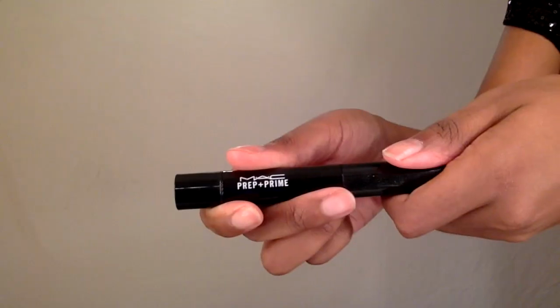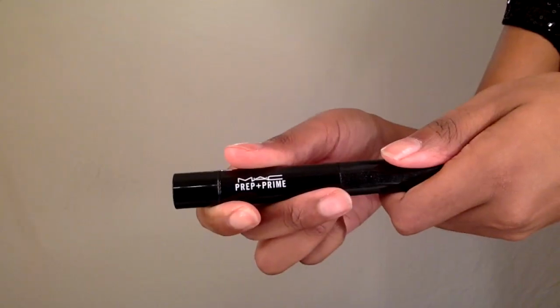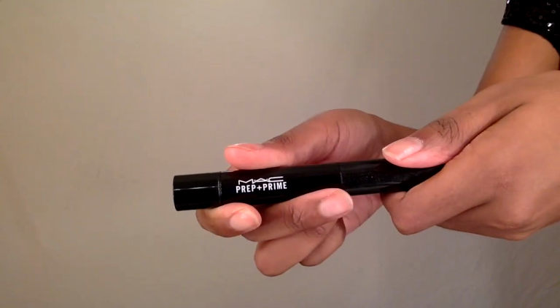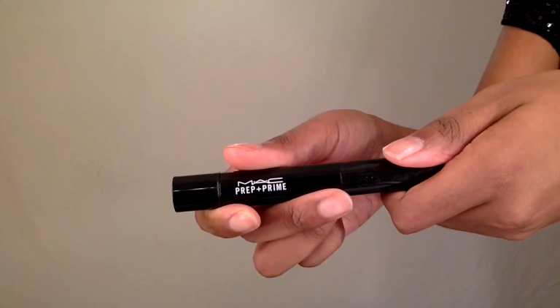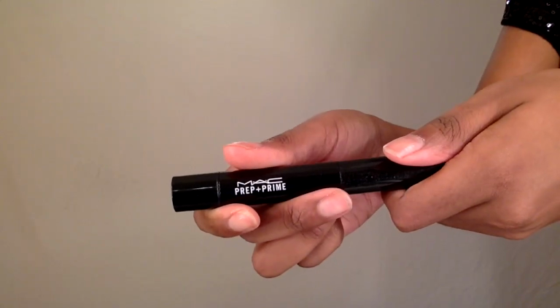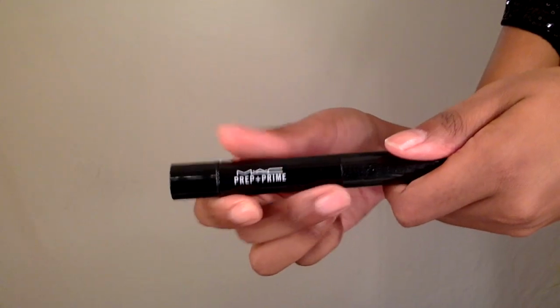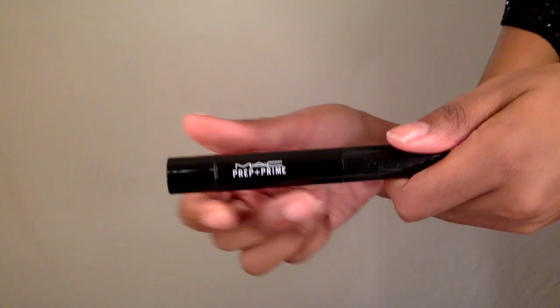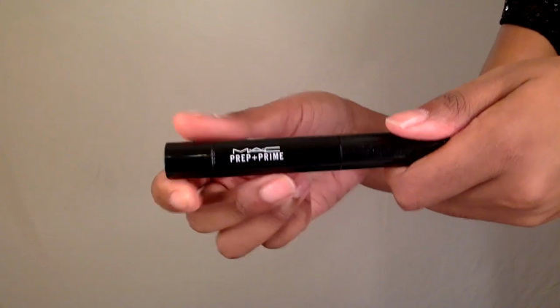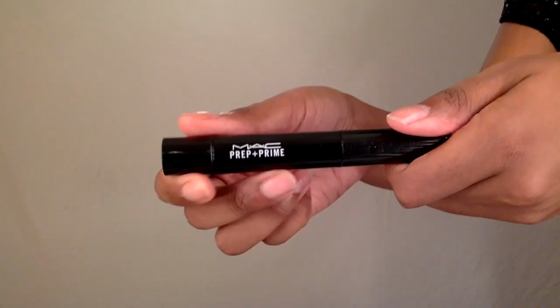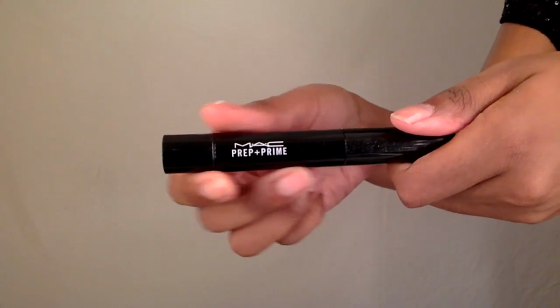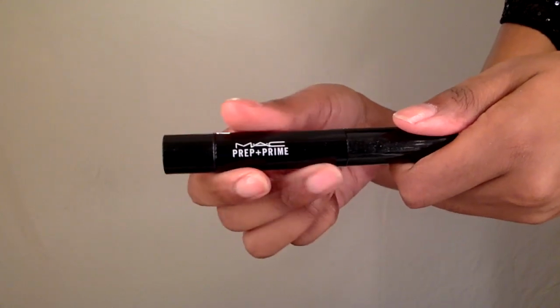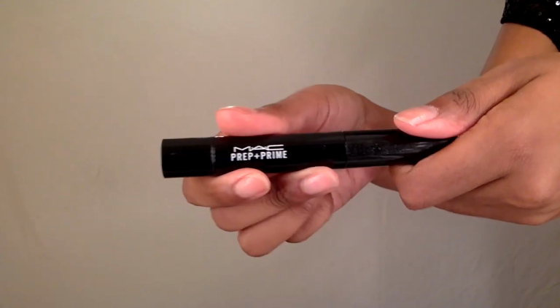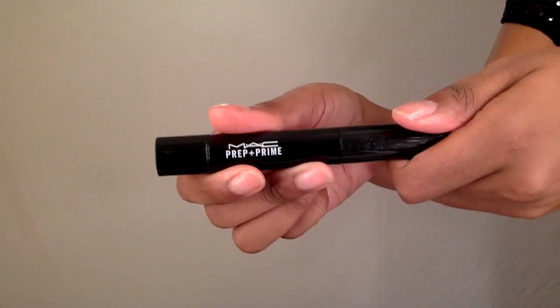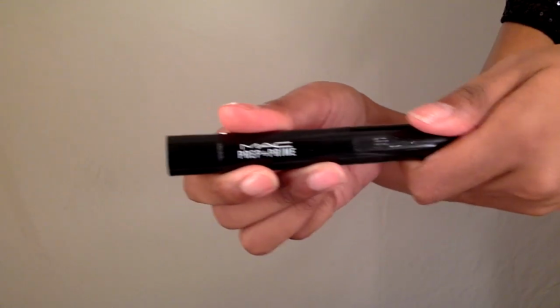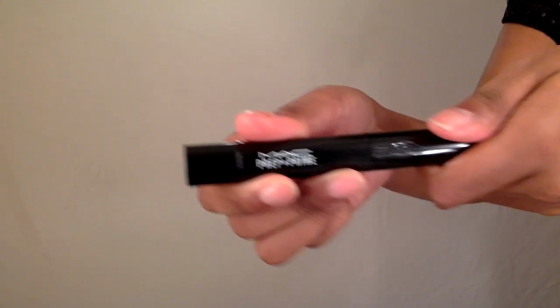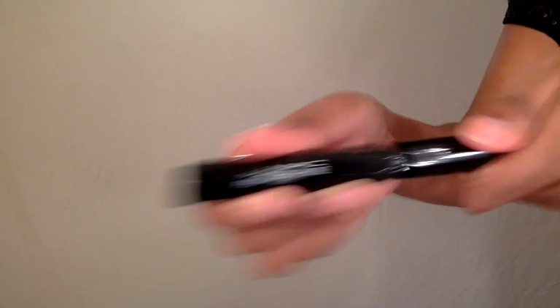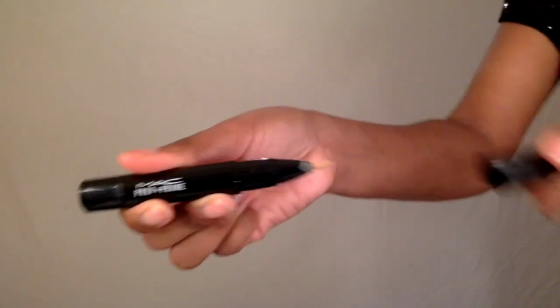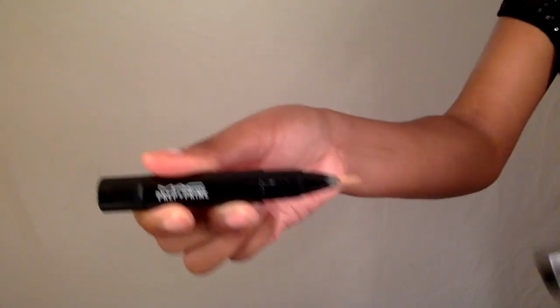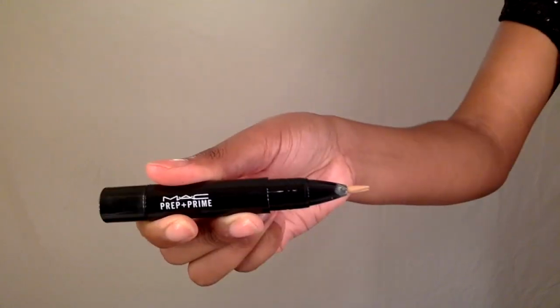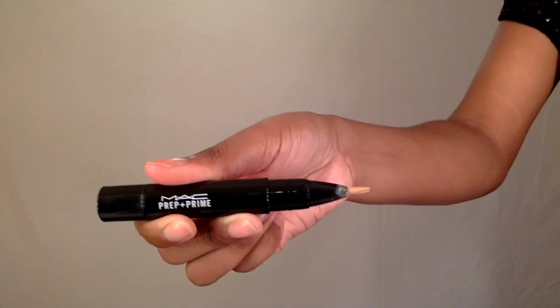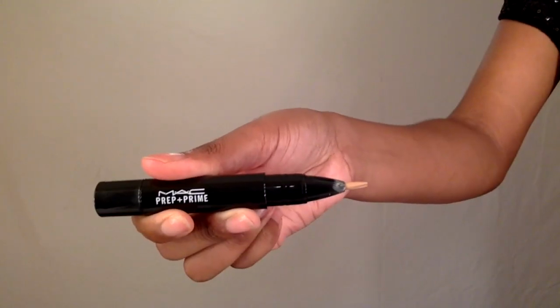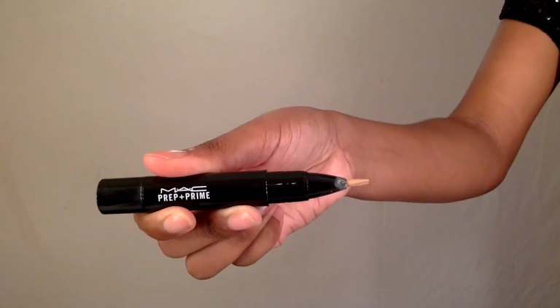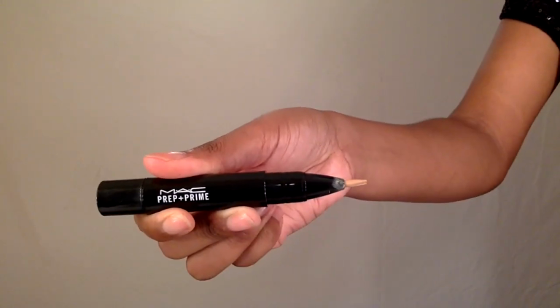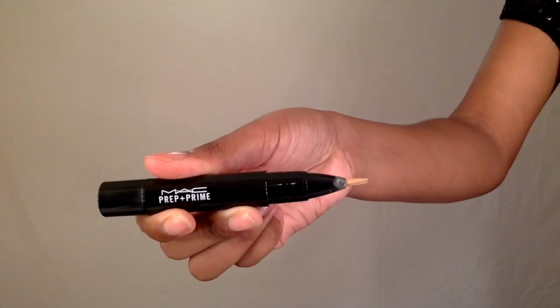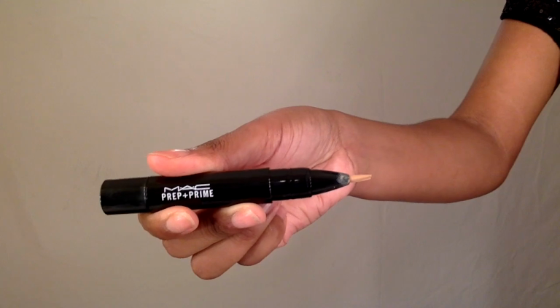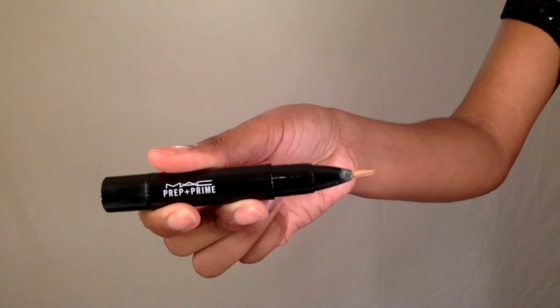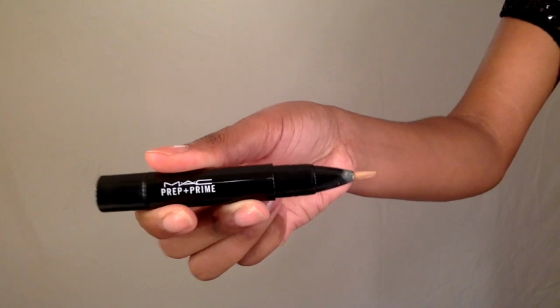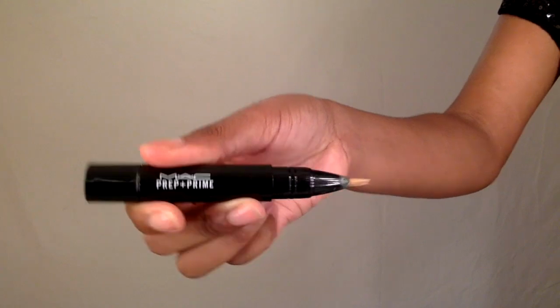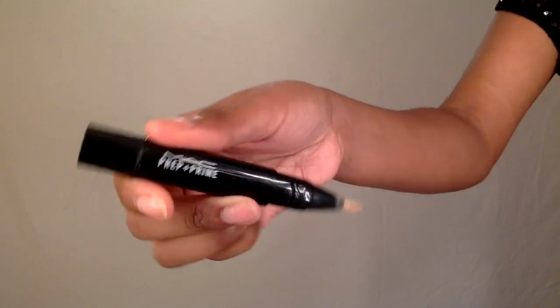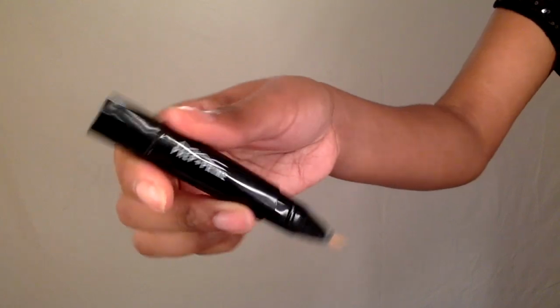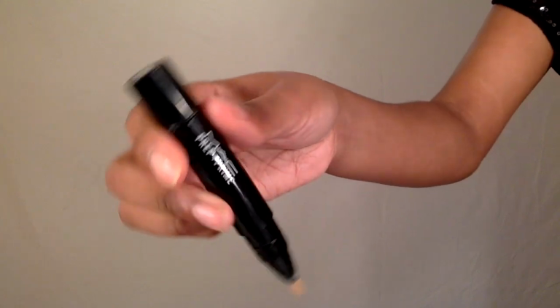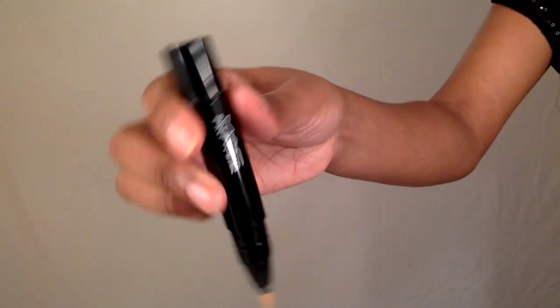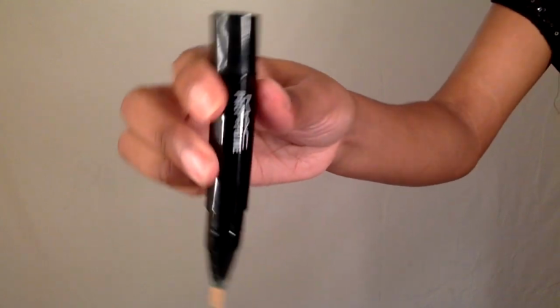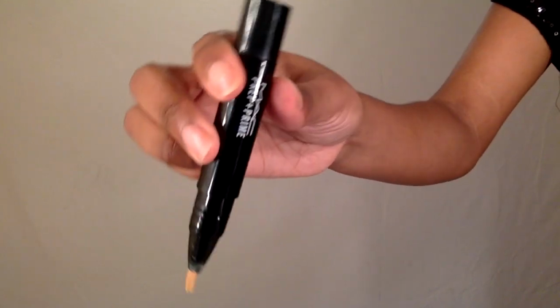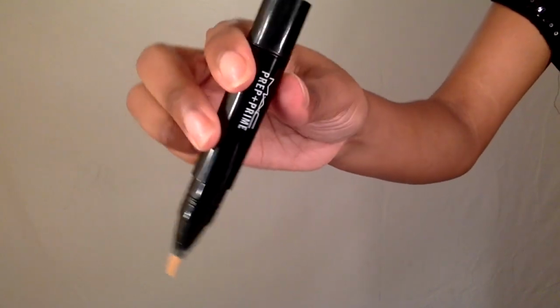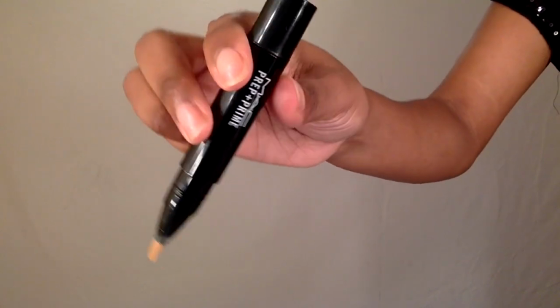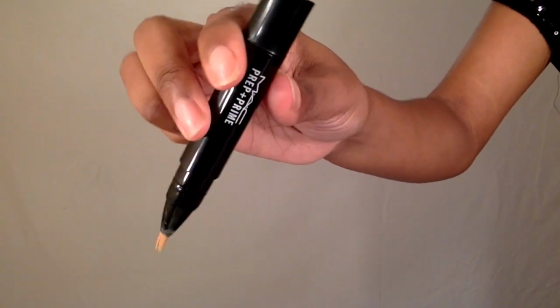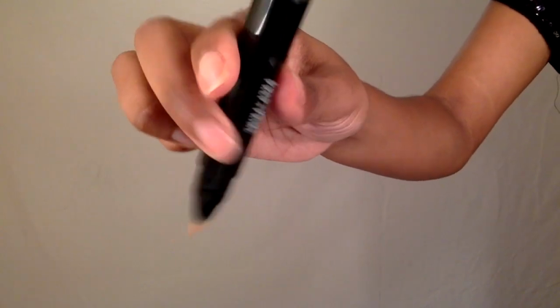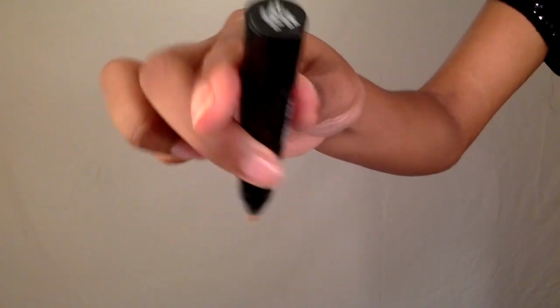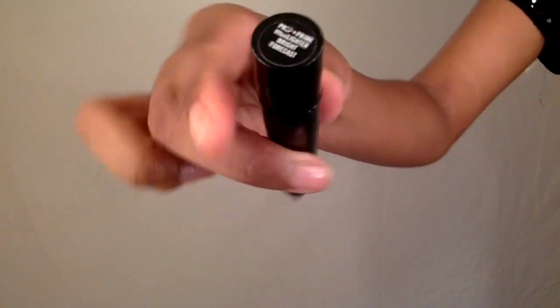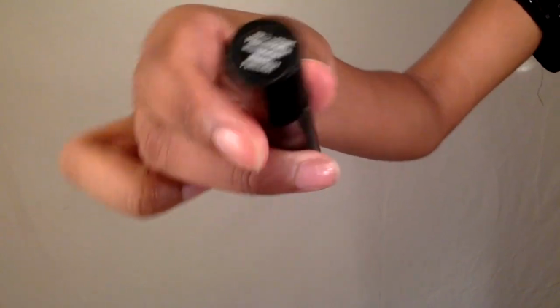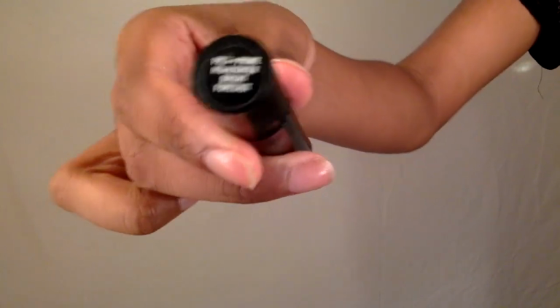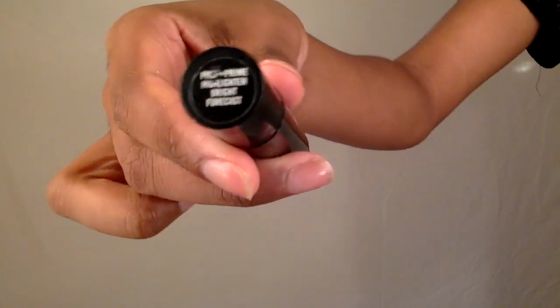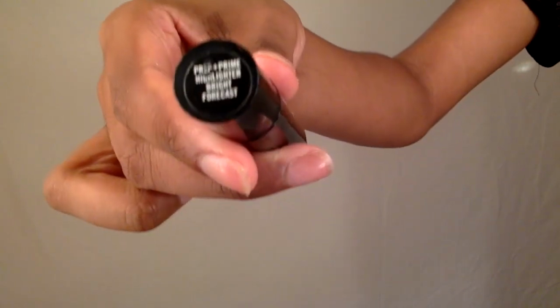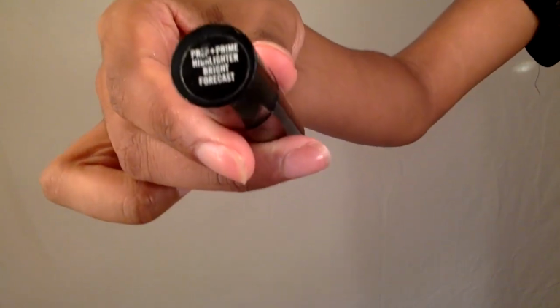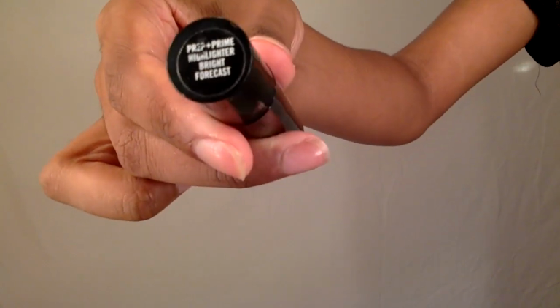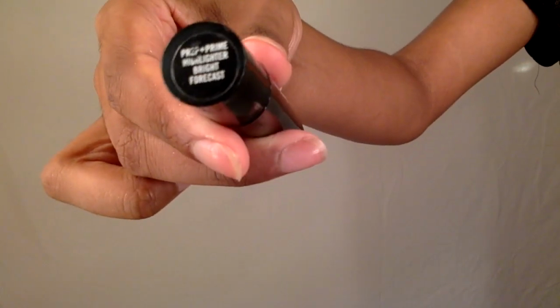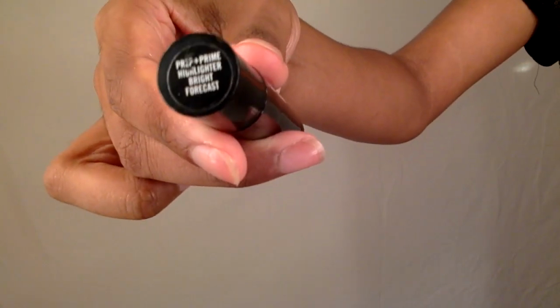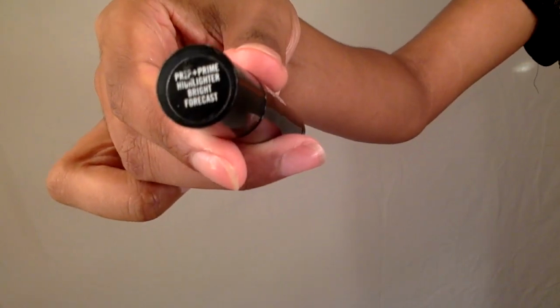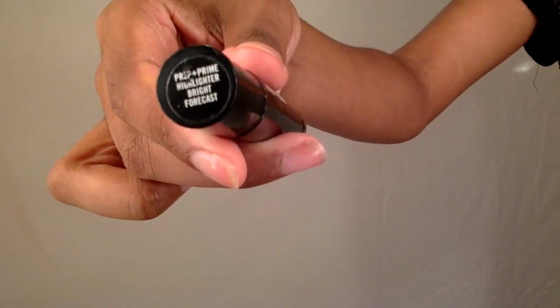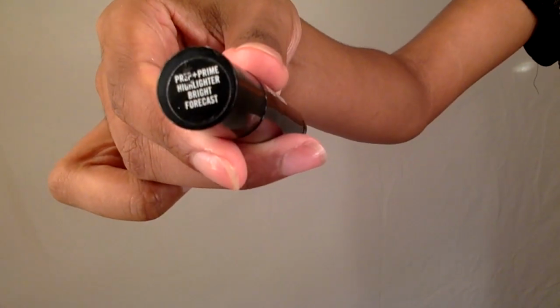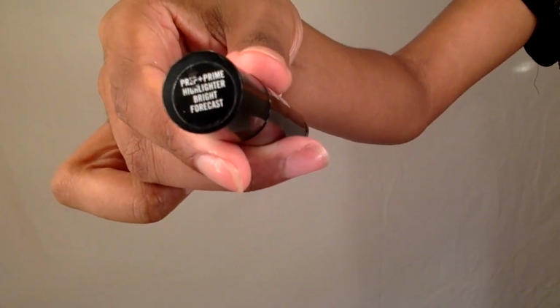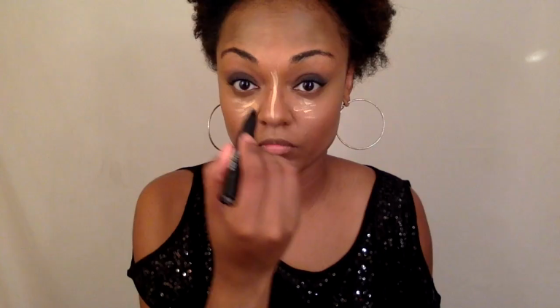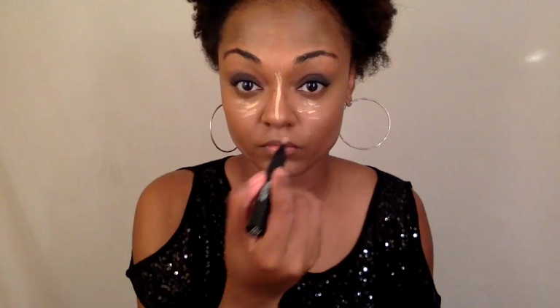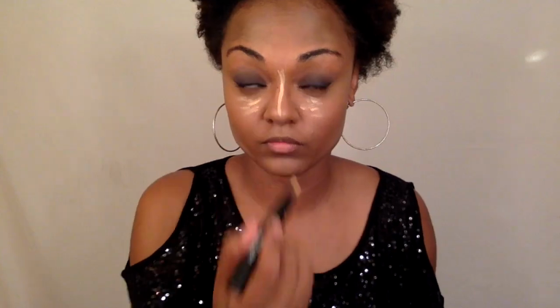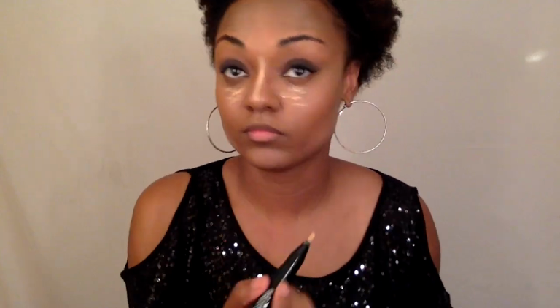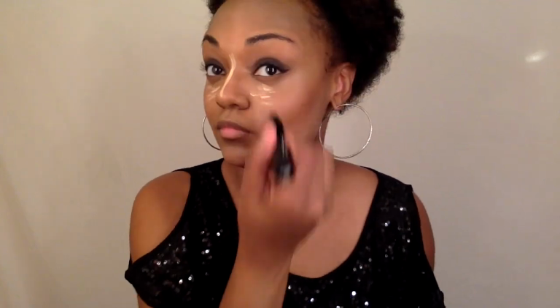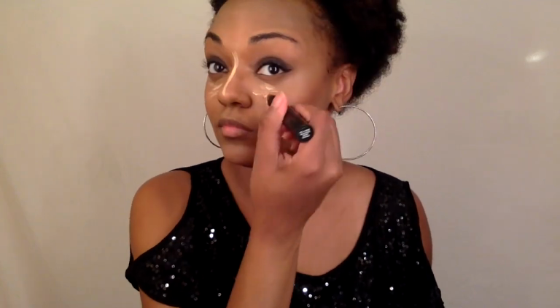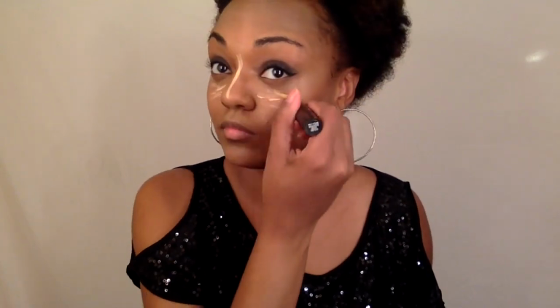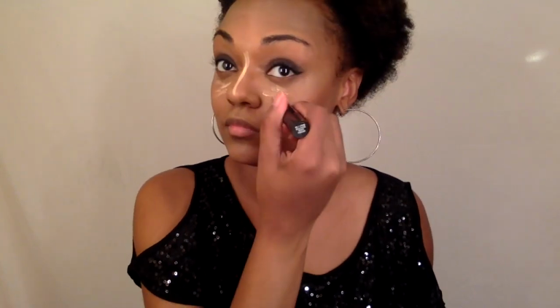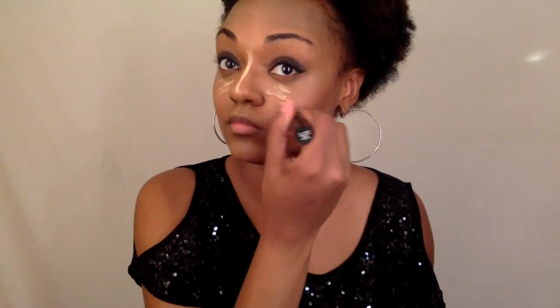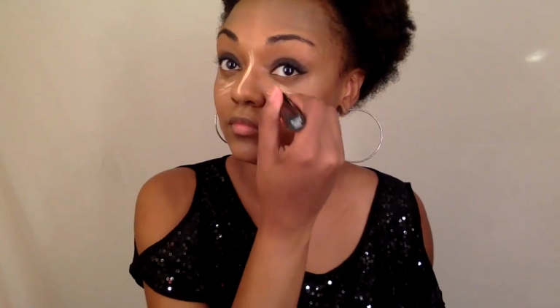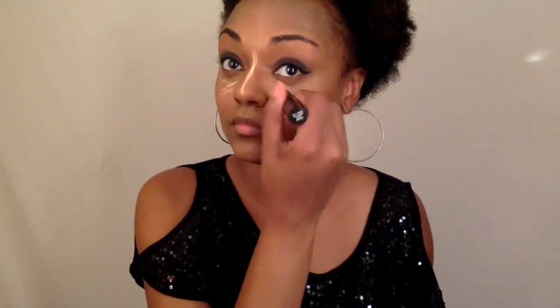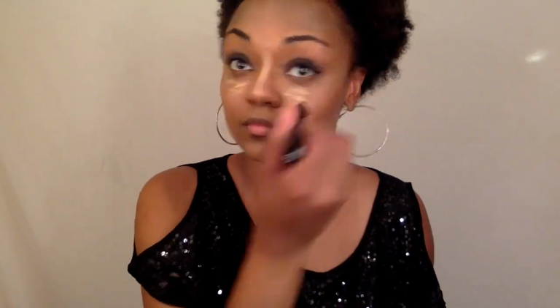For added highlight I'm going to use this MAC Prep and Prime highlighter pen in the color Bright Forecast, and apply it everywhere I apply the concealer.